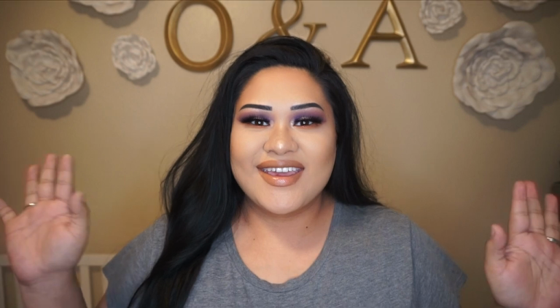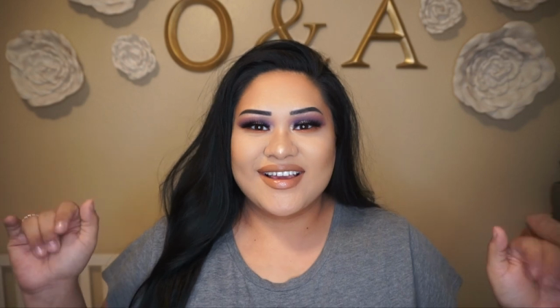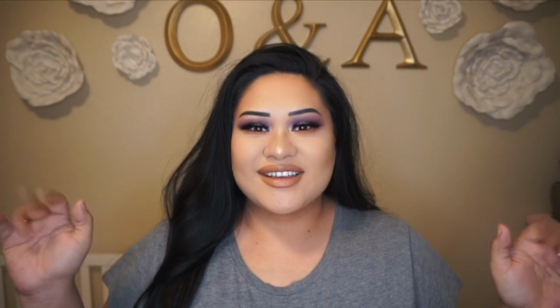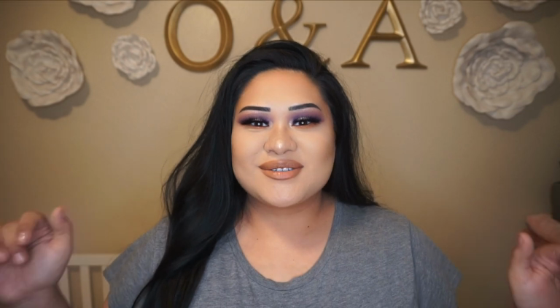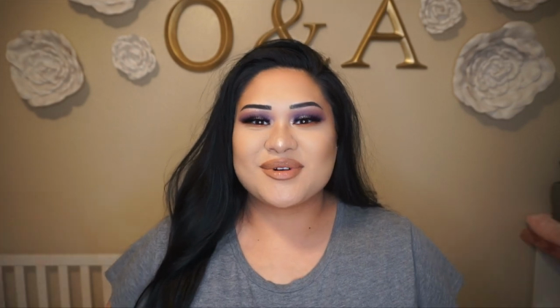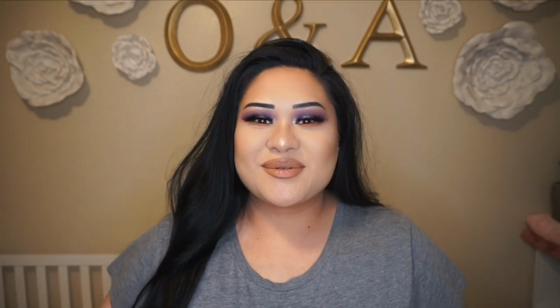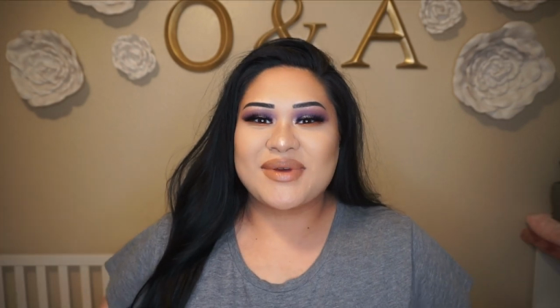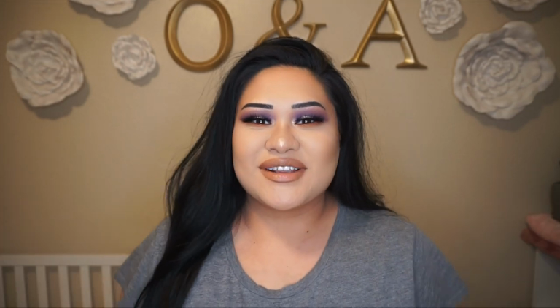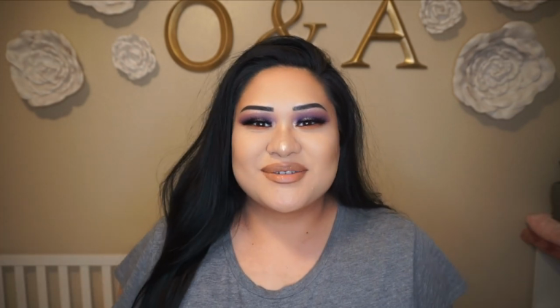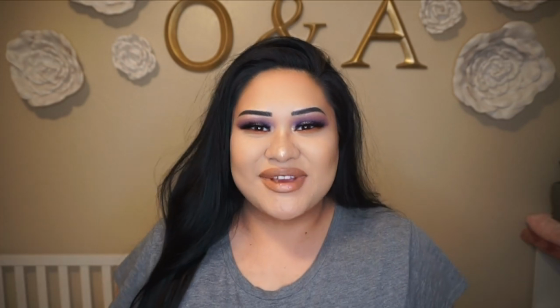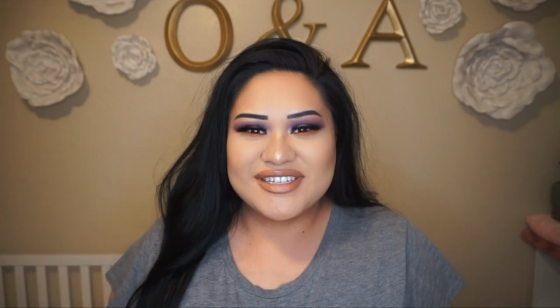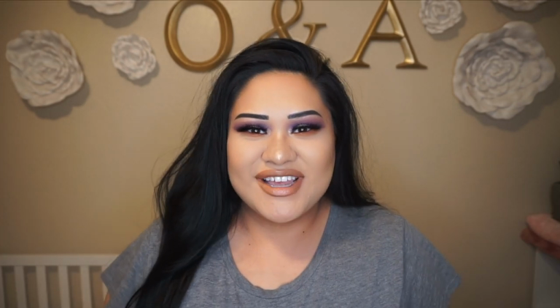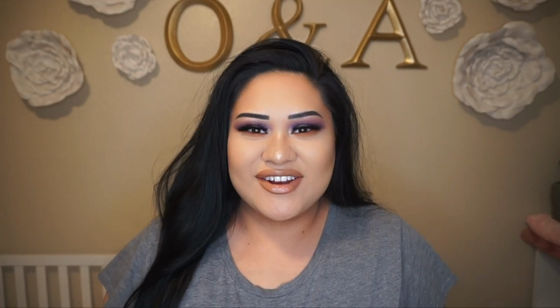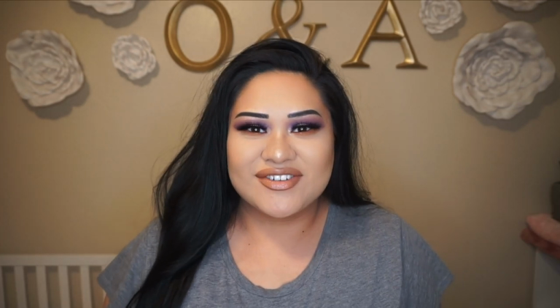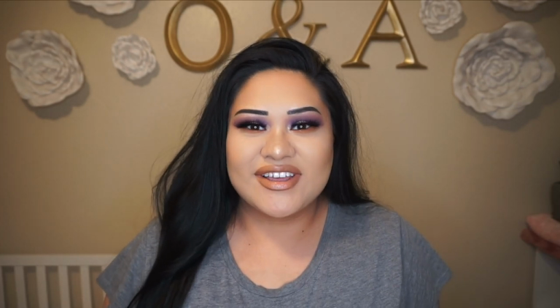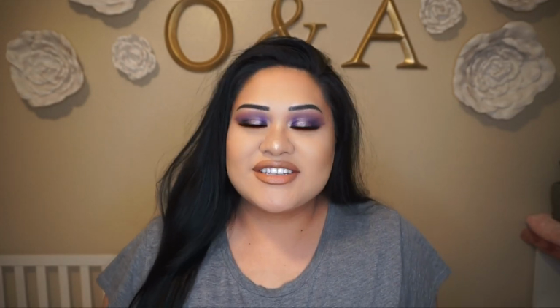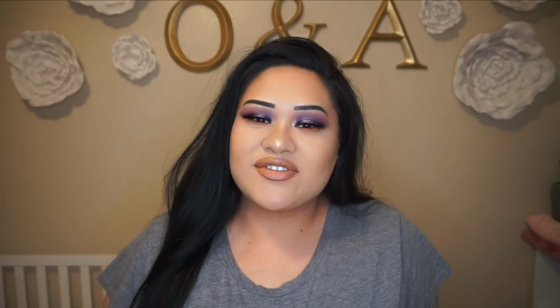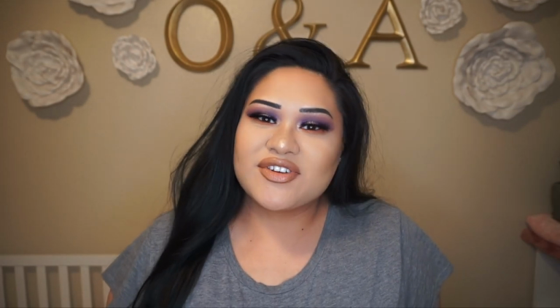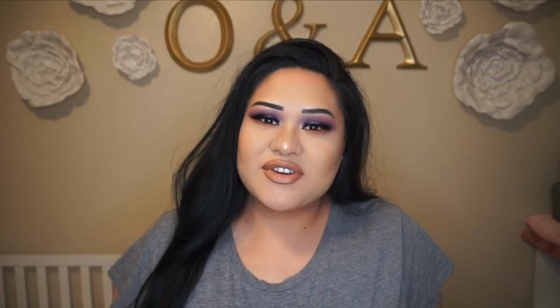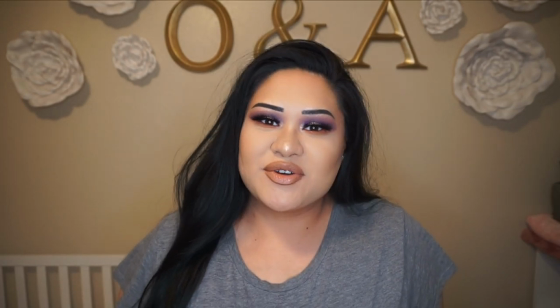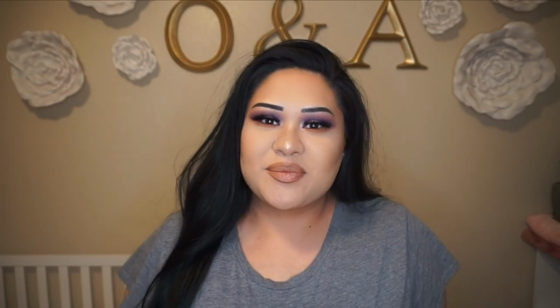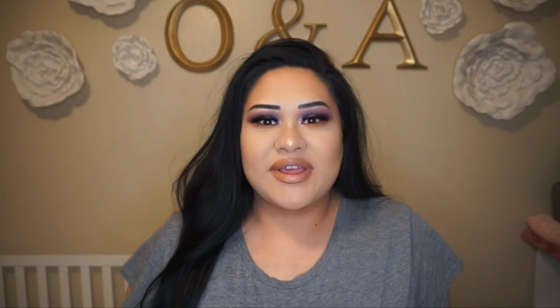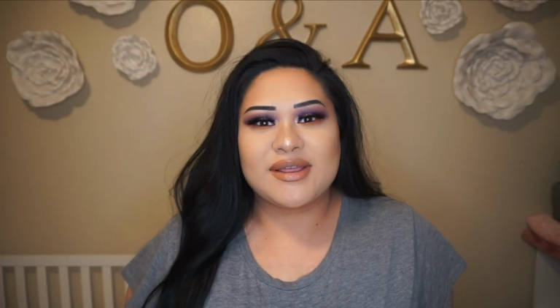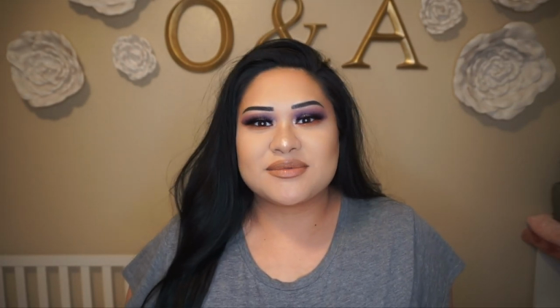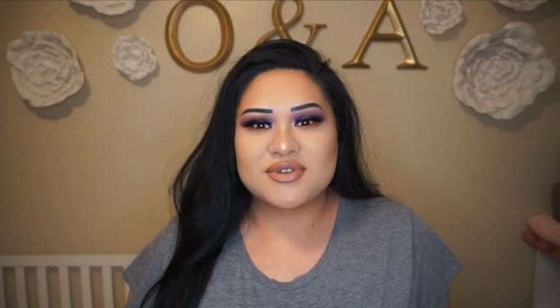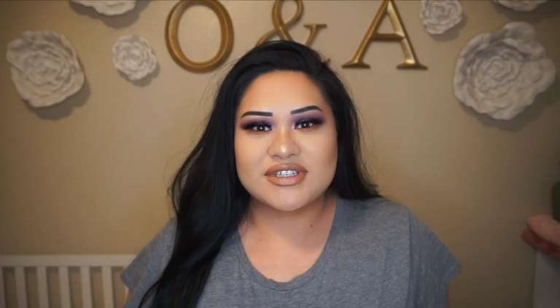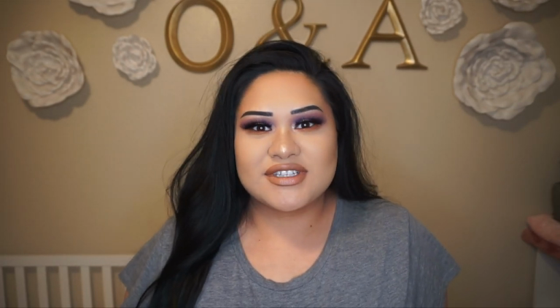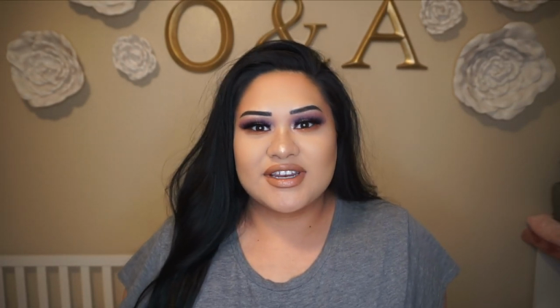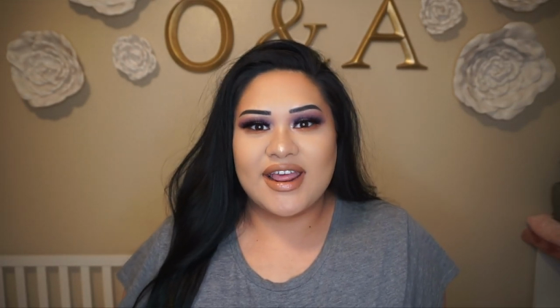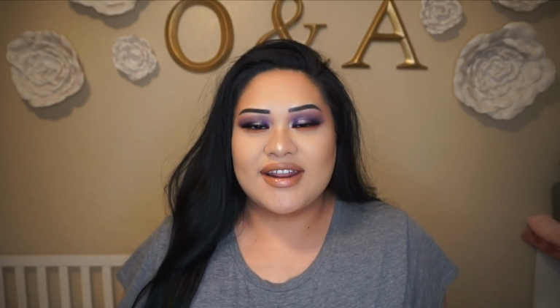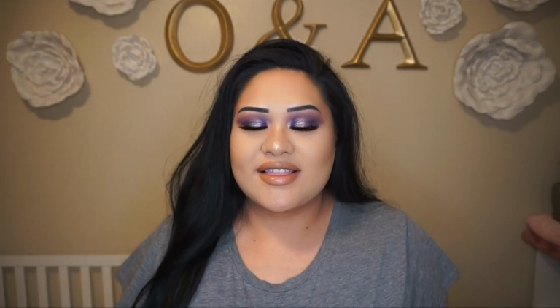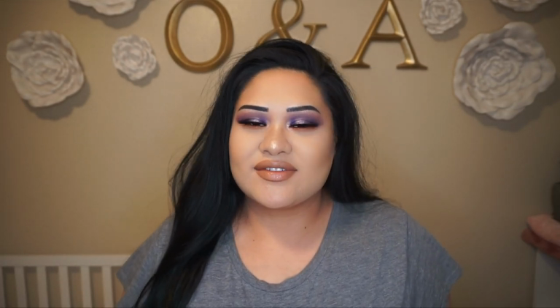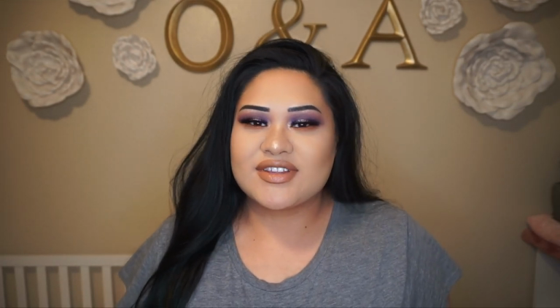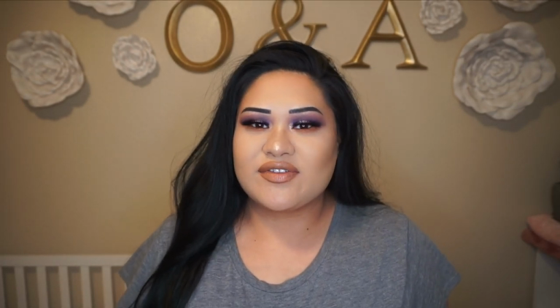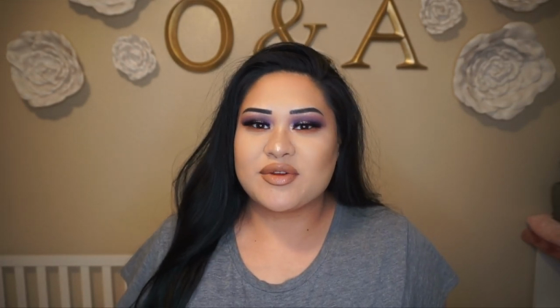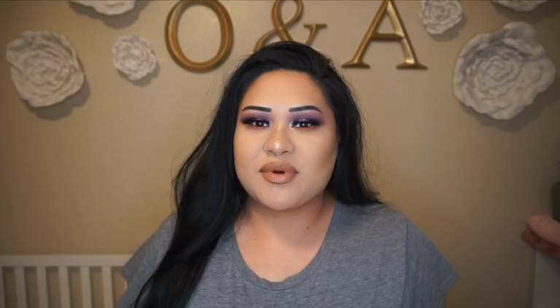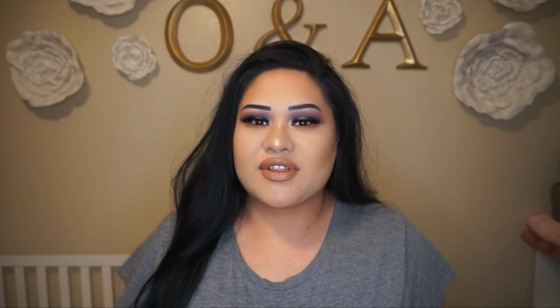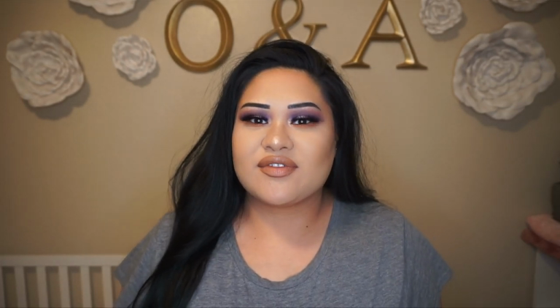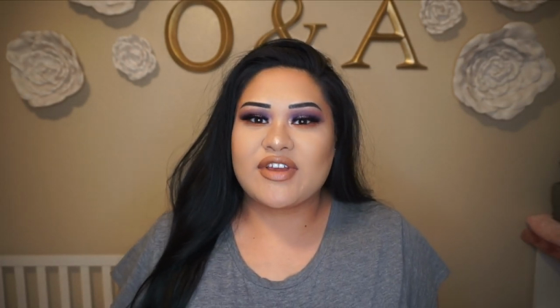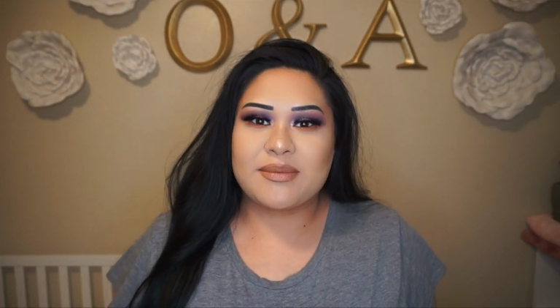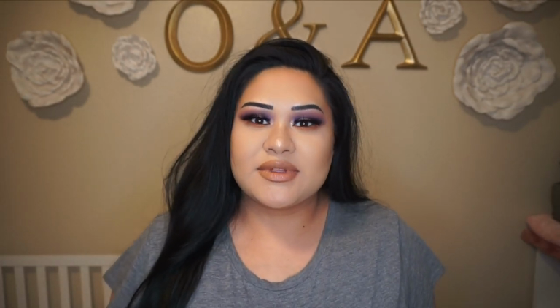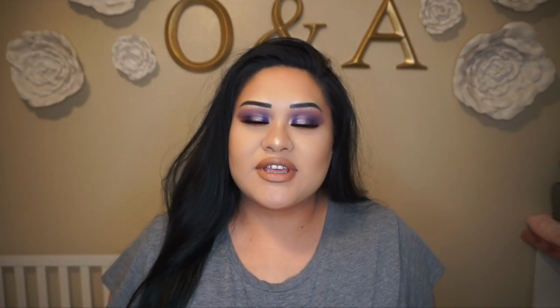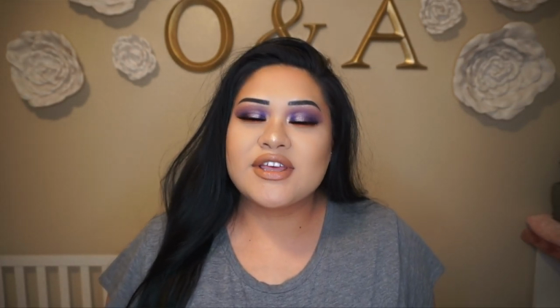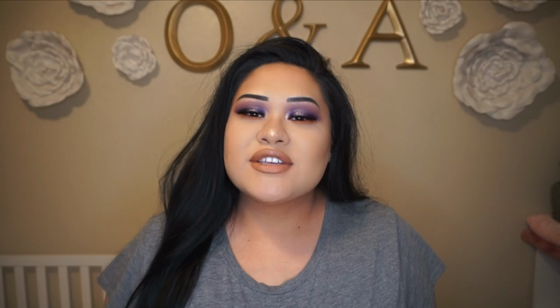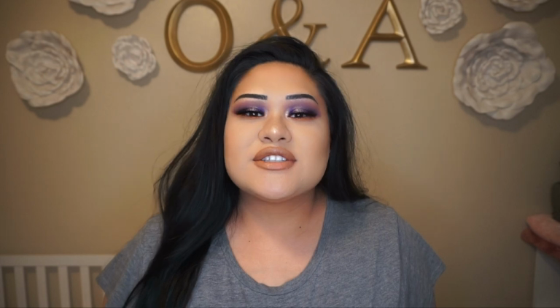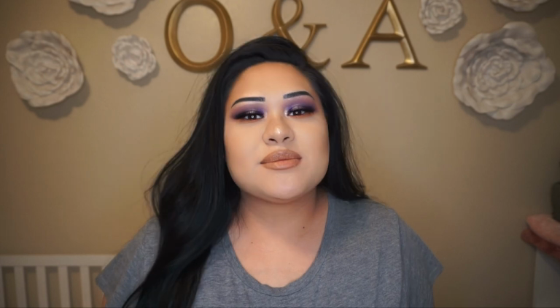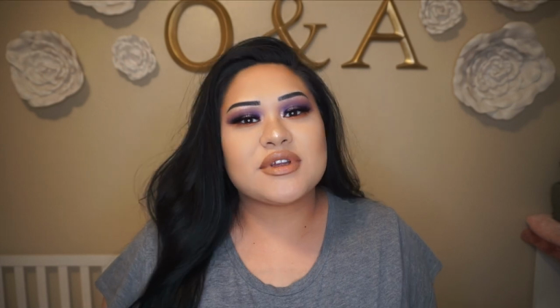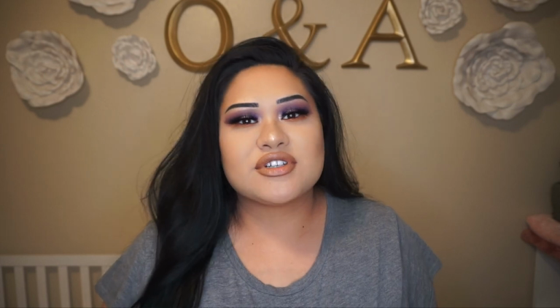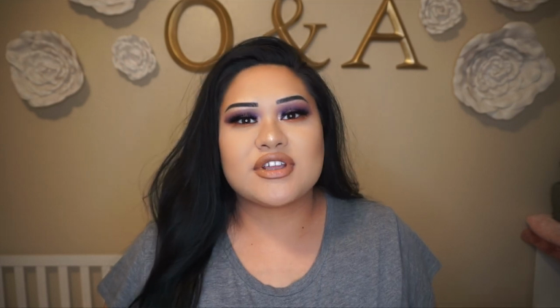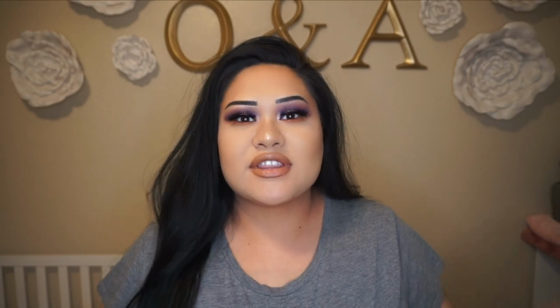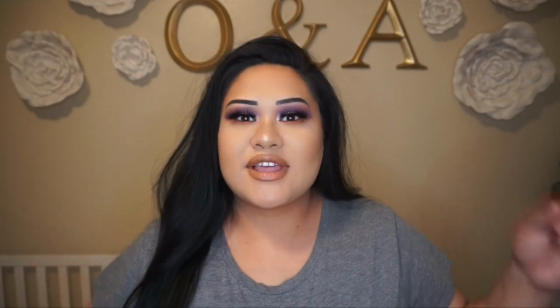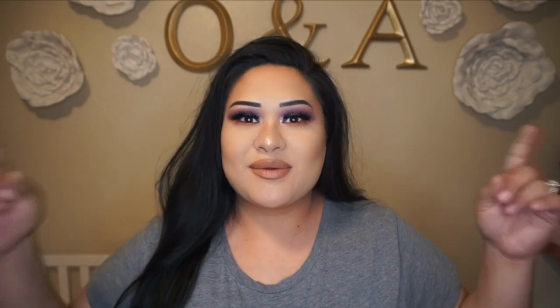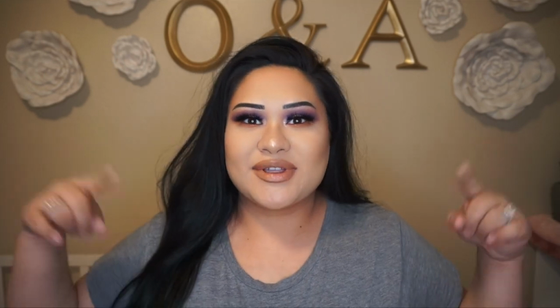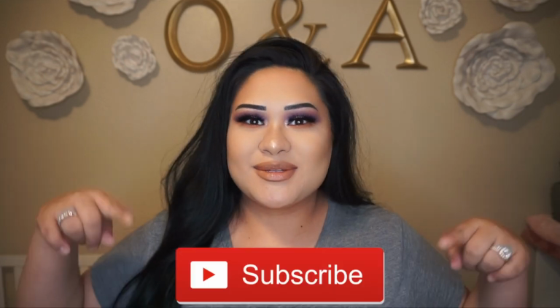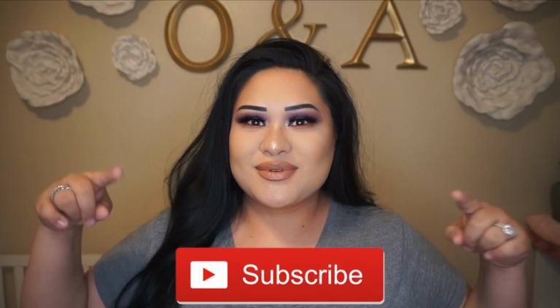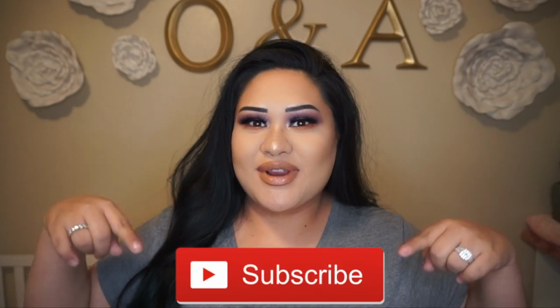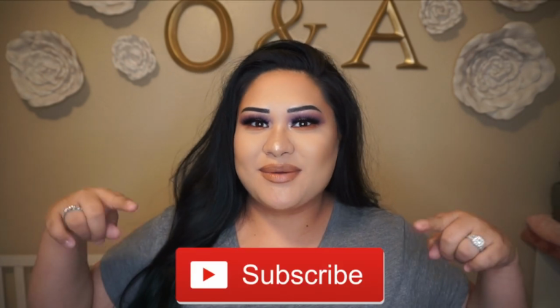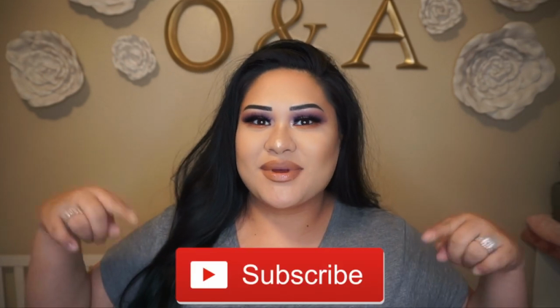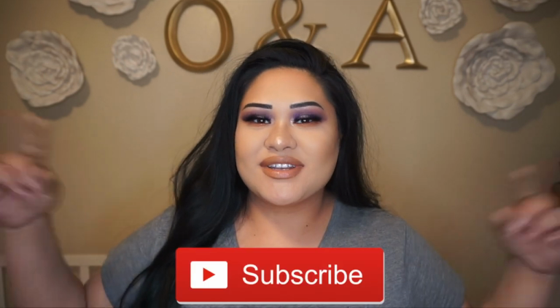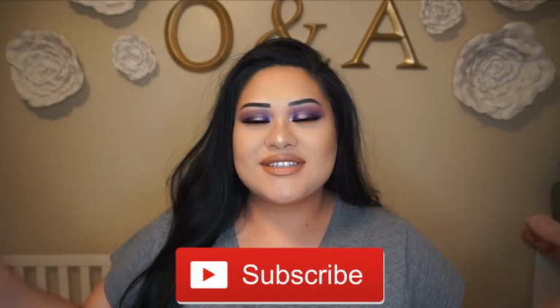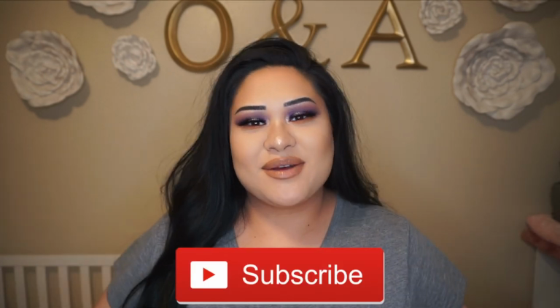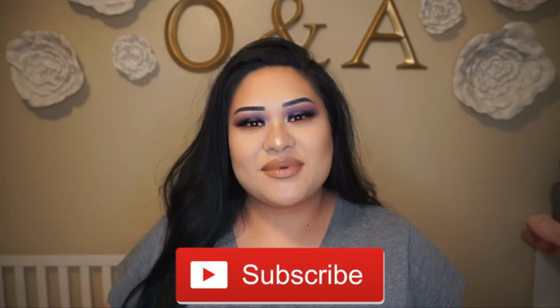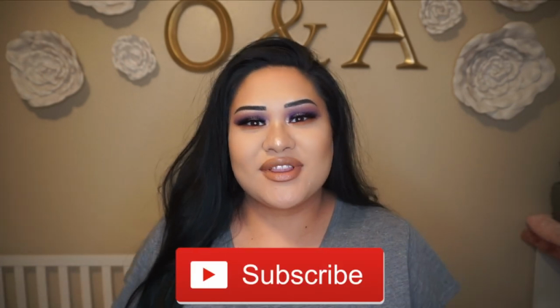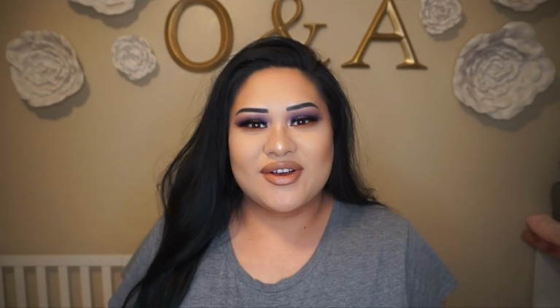Hey guys, welcome back to my channel and if you're new, my name is Kristen and I'd love to have you part of the family, so make sure you hit that red subscribe button down below.